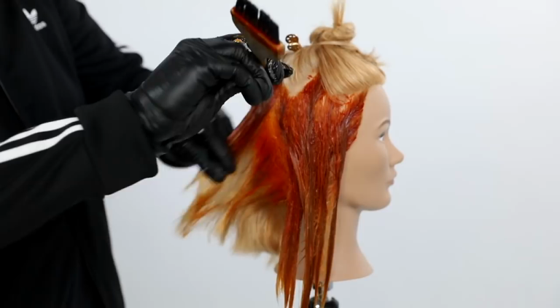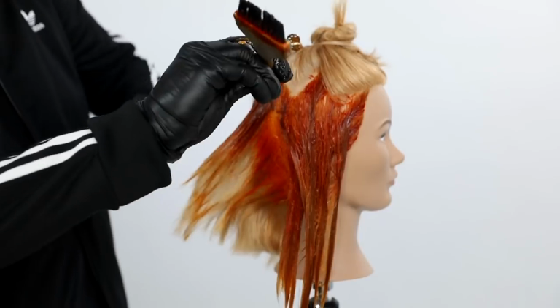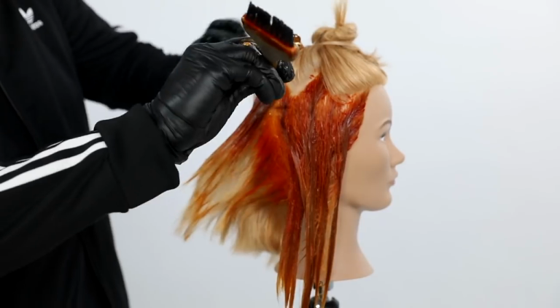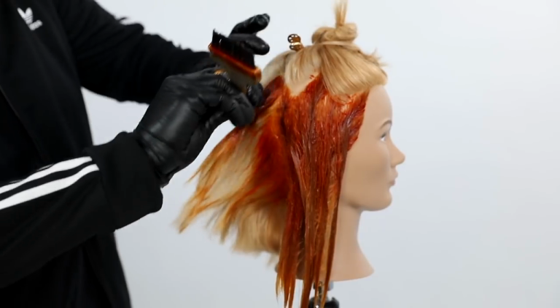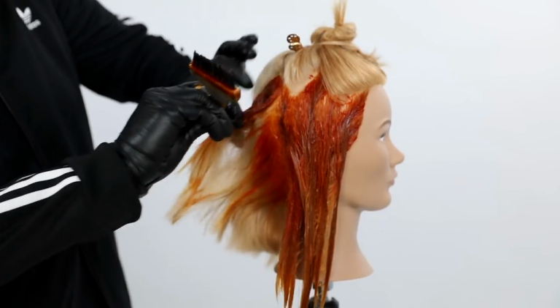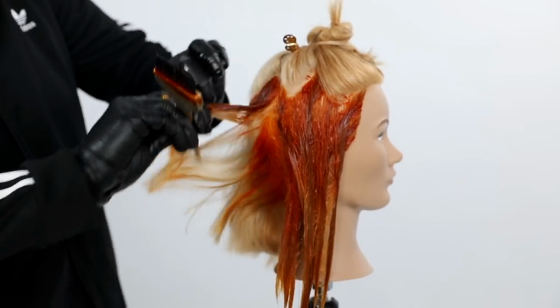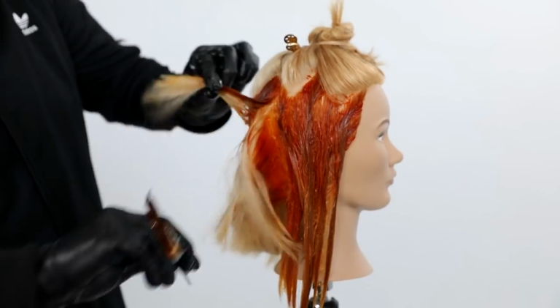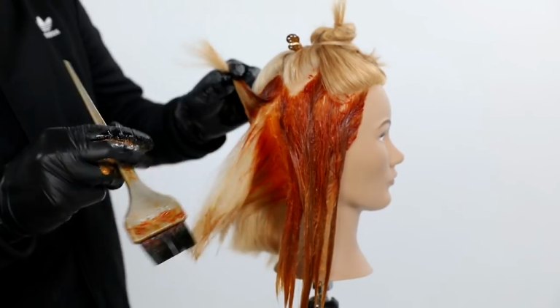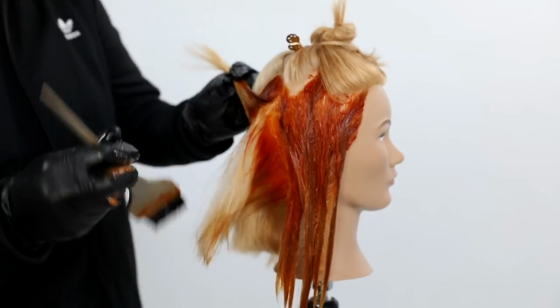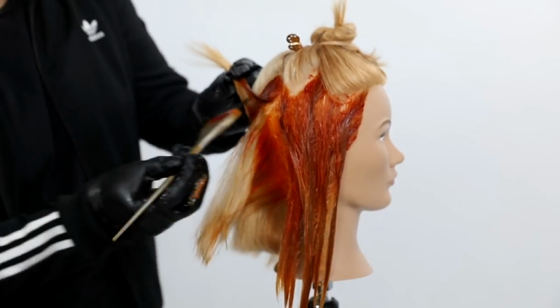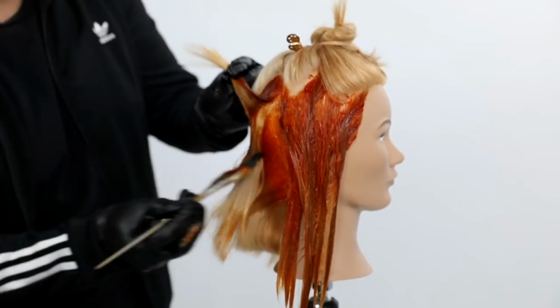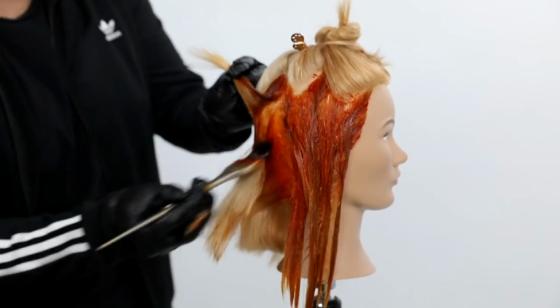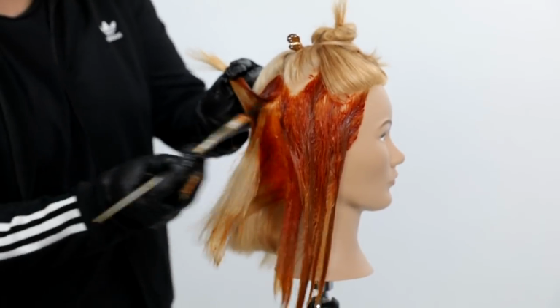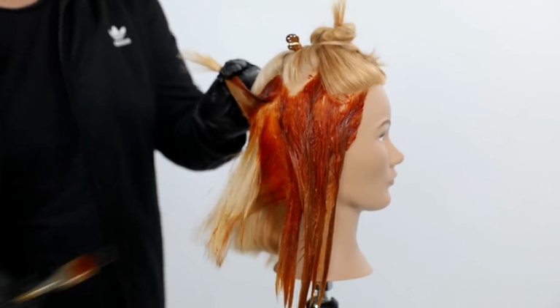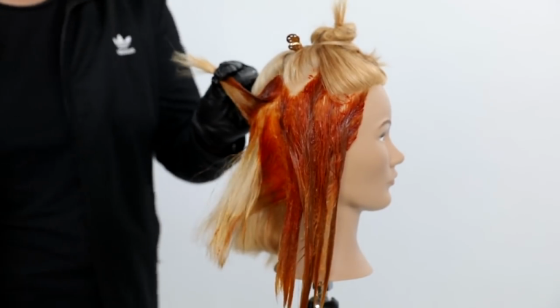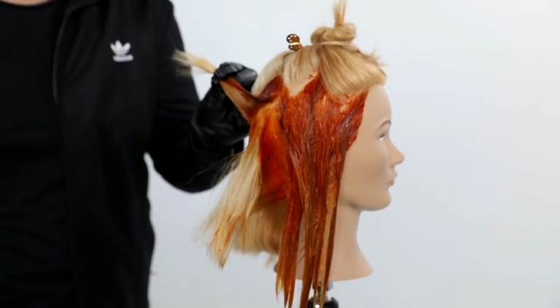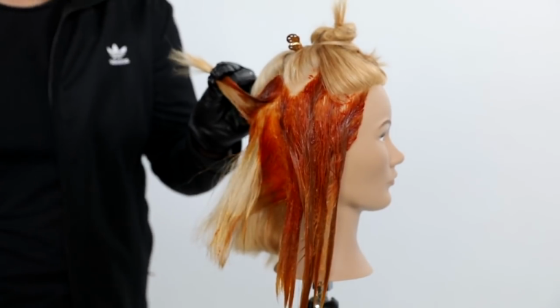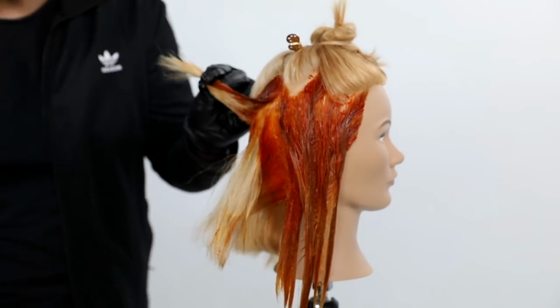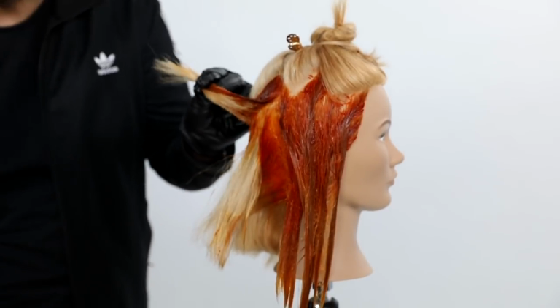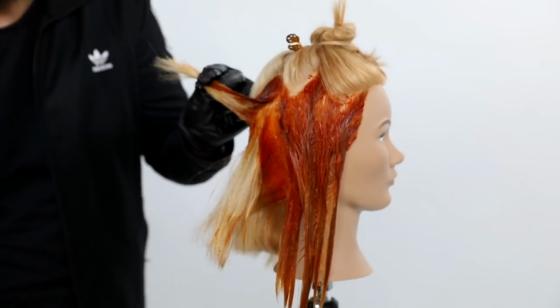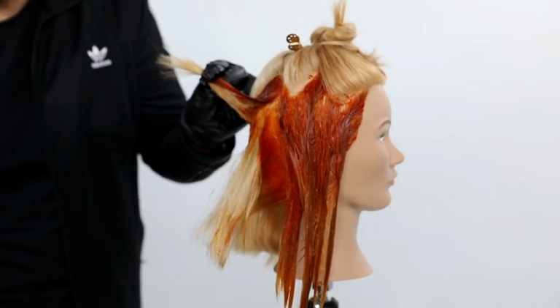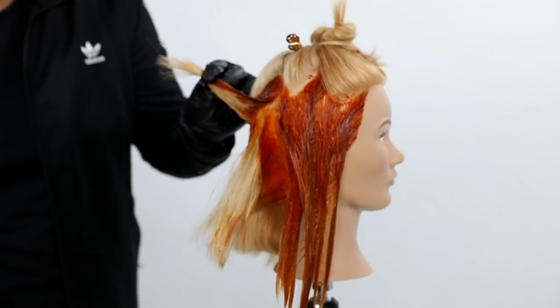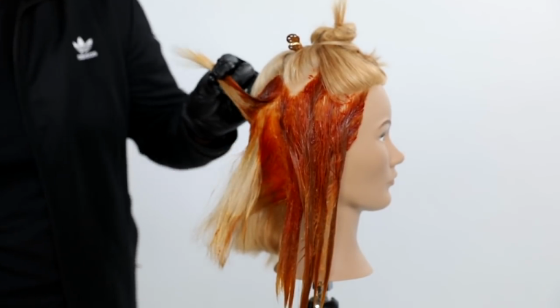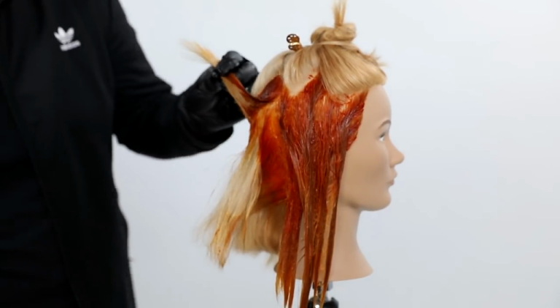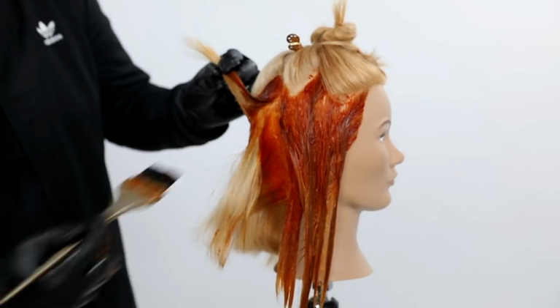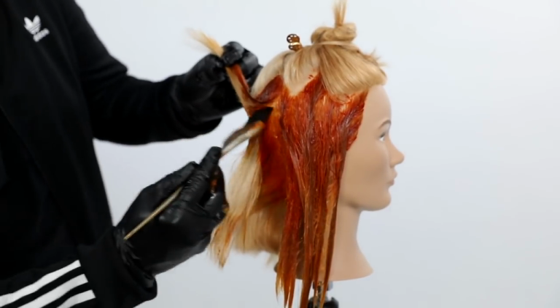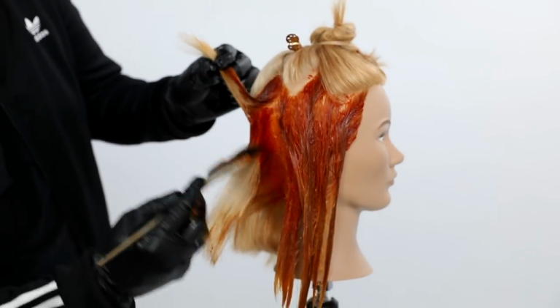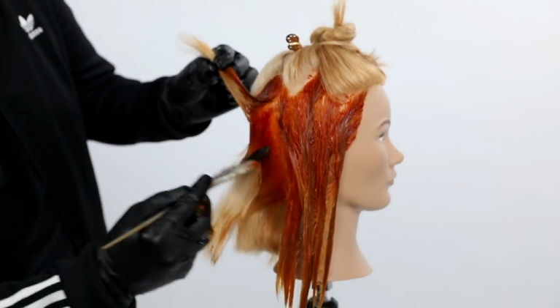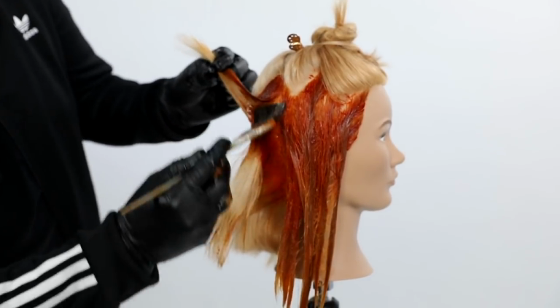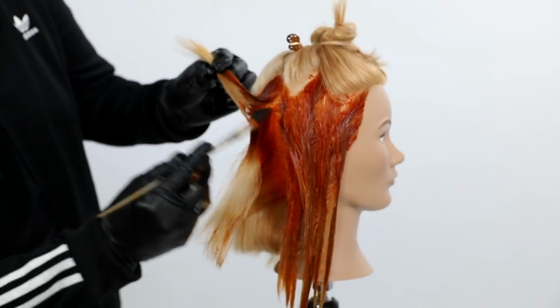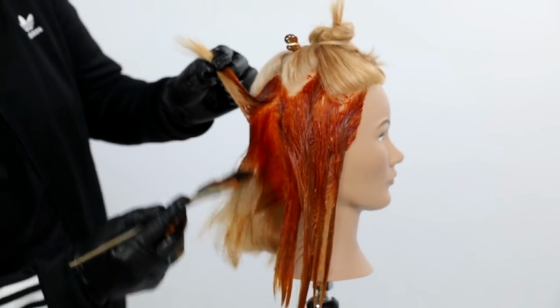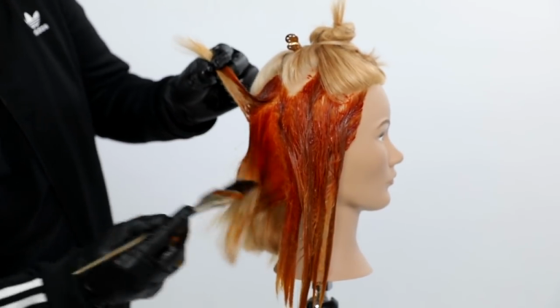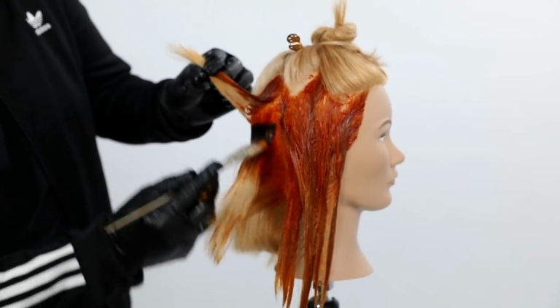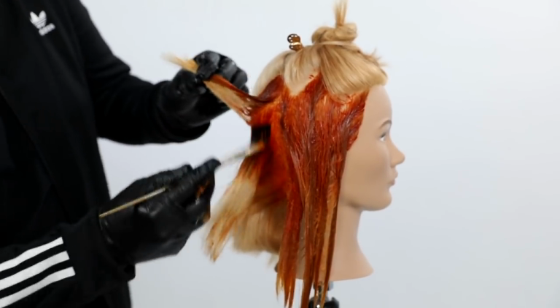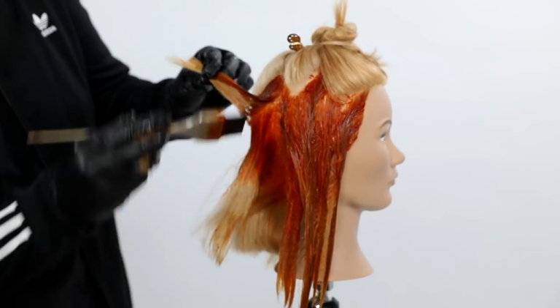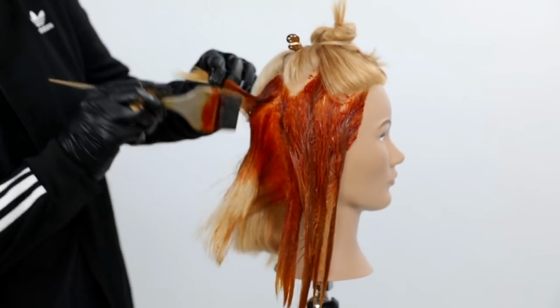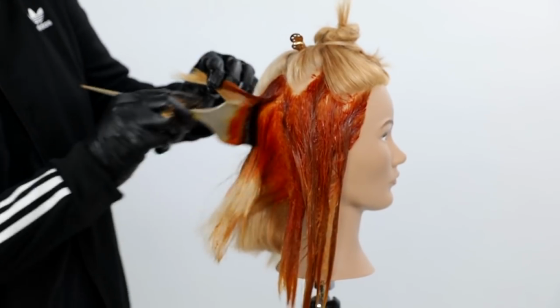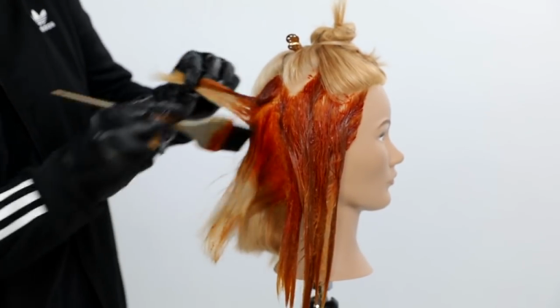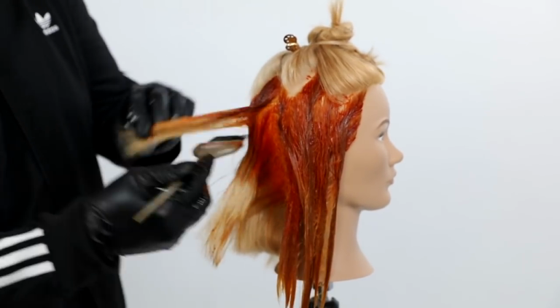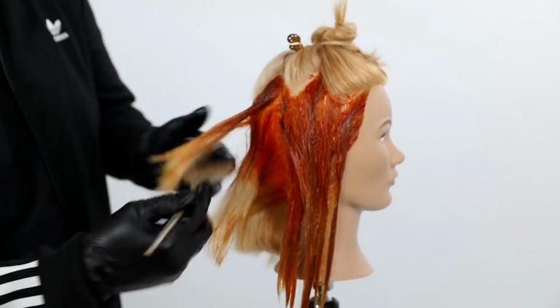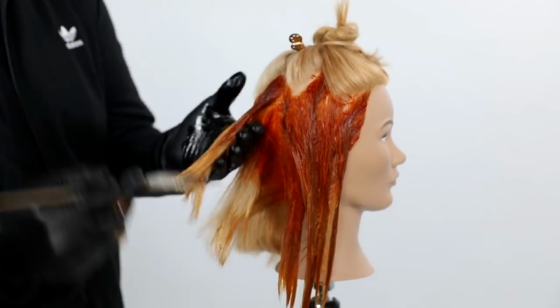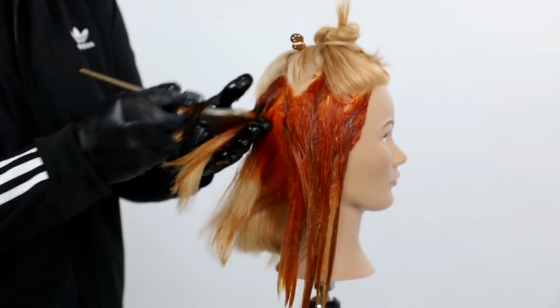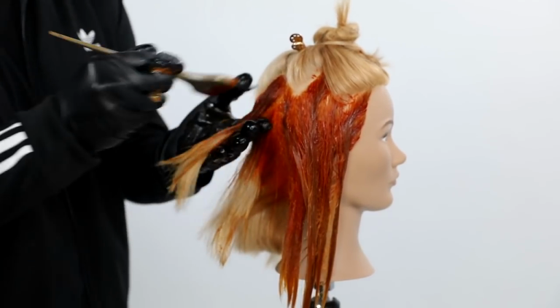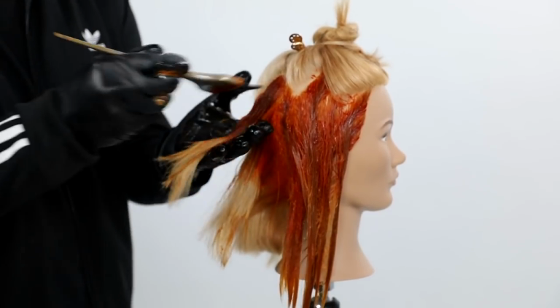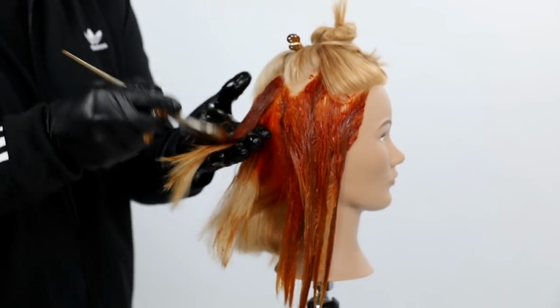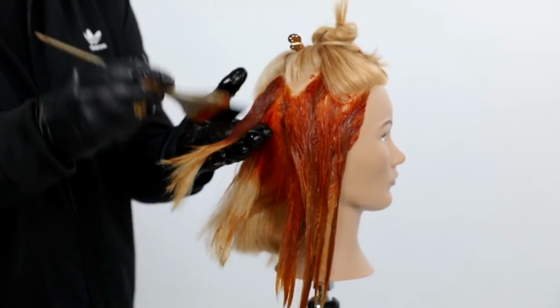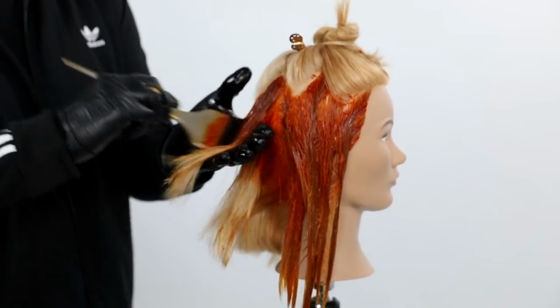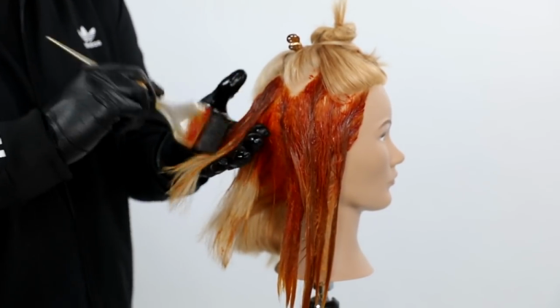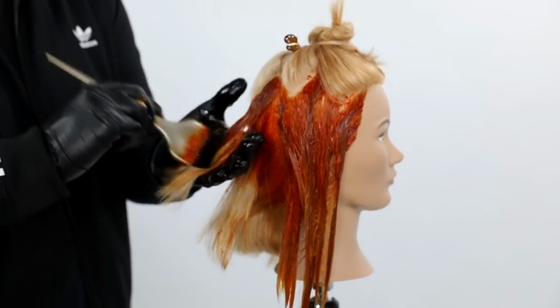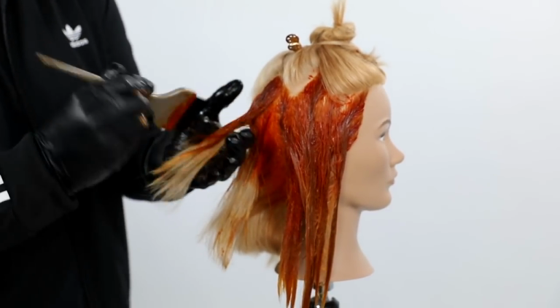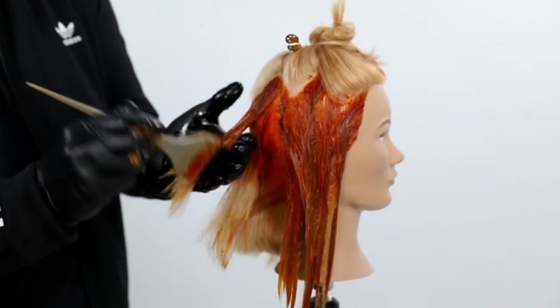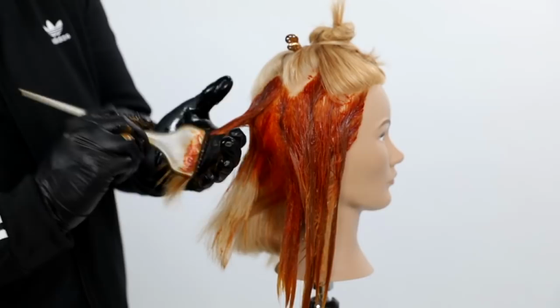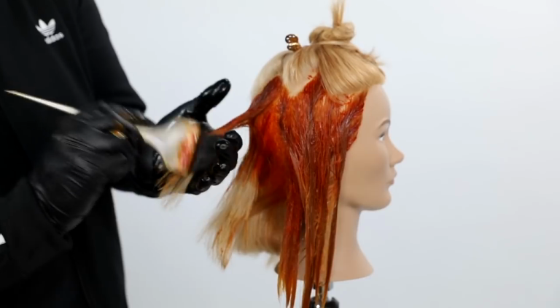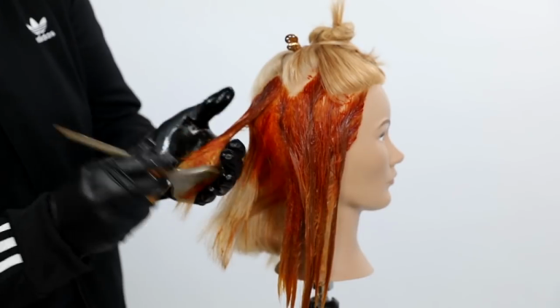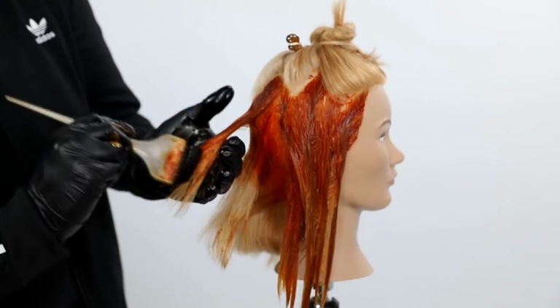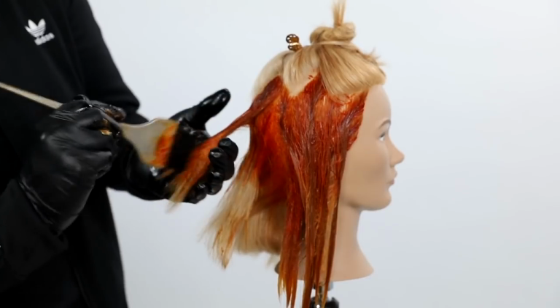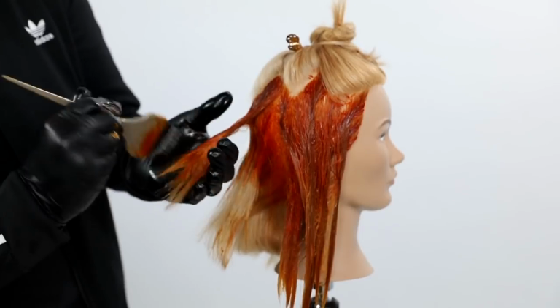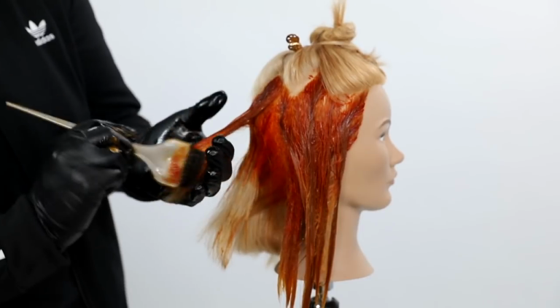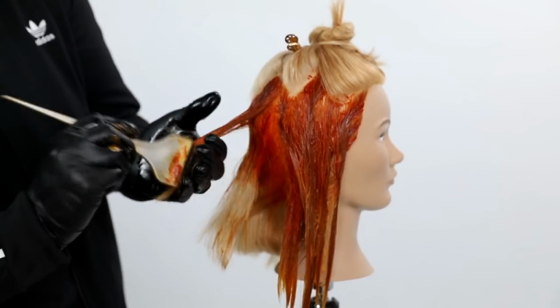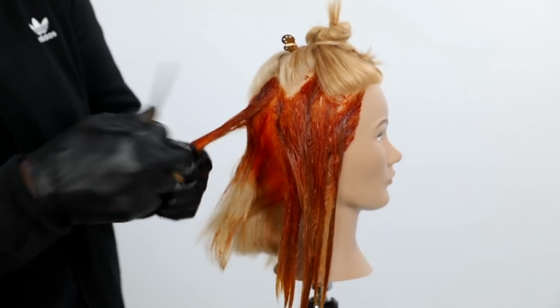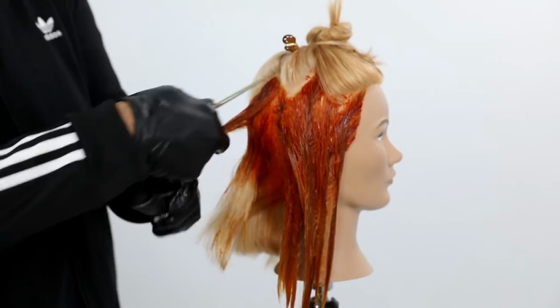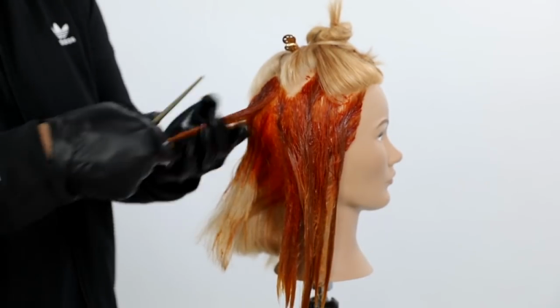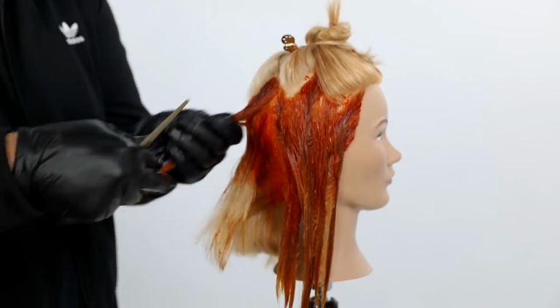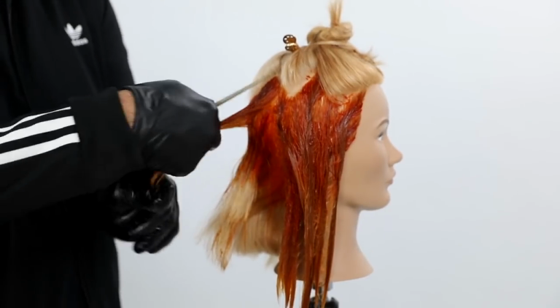The brightest tone naturally should be on the very top of the head, so that's where we're going to go with just the 10NC, which I'll show you in a bit.